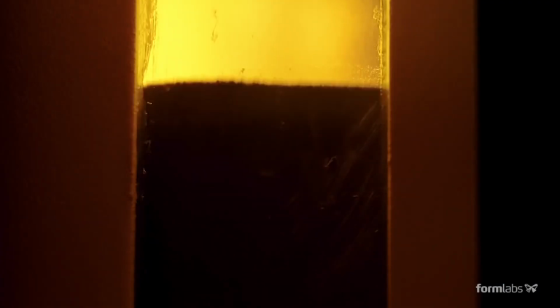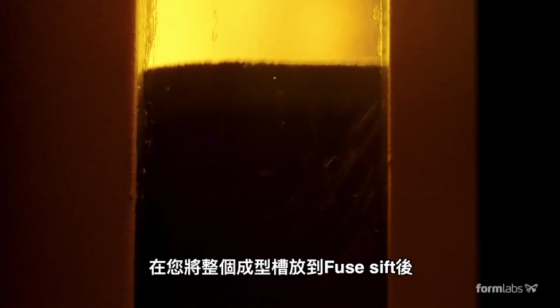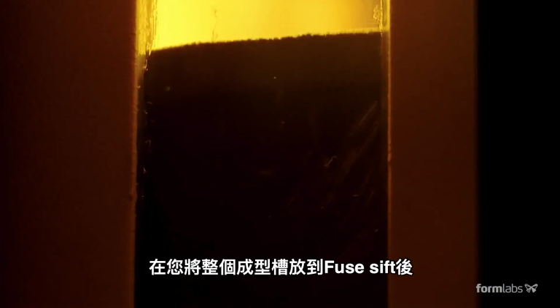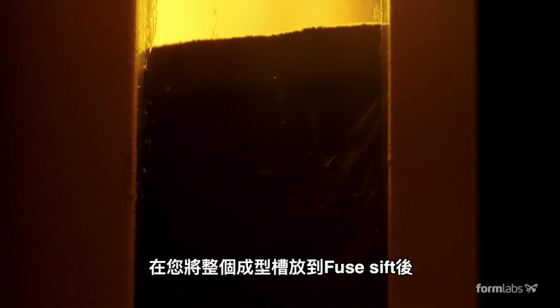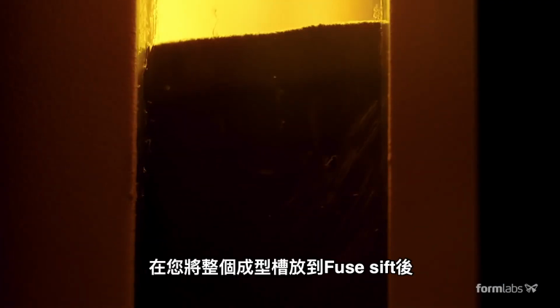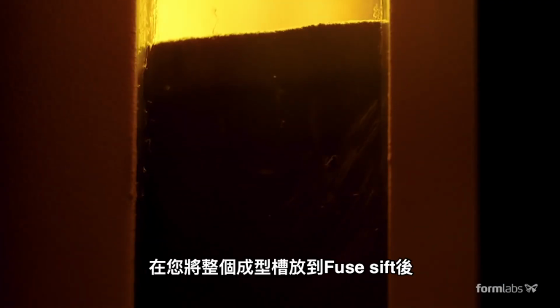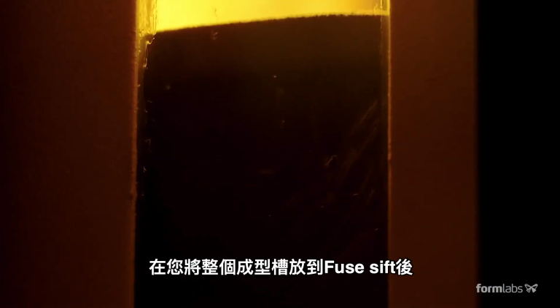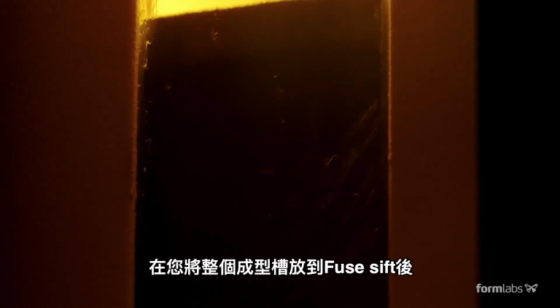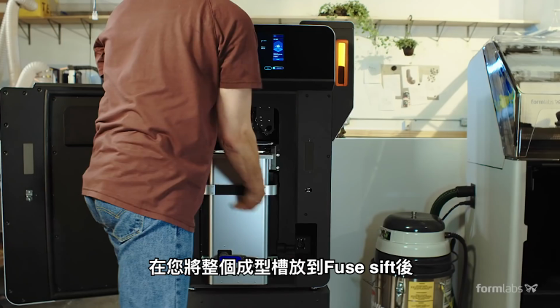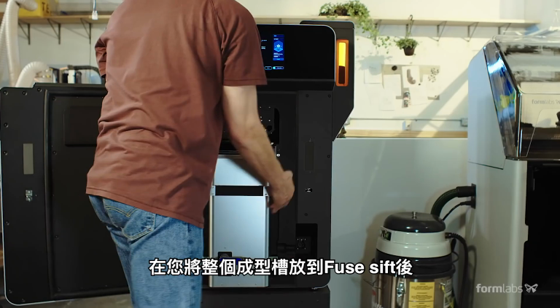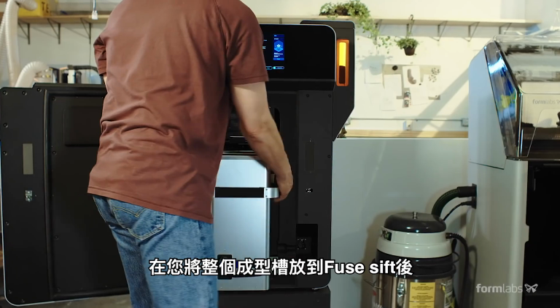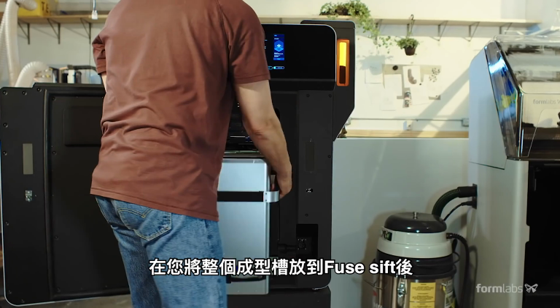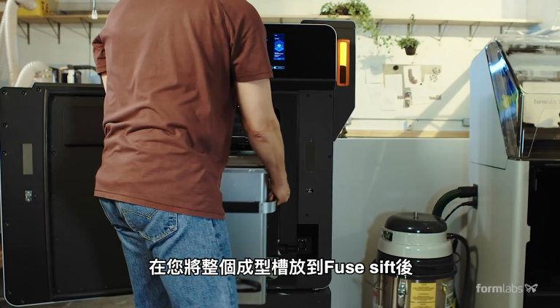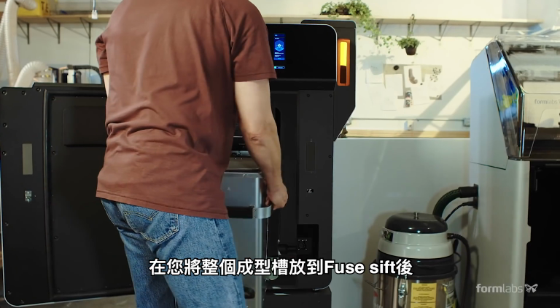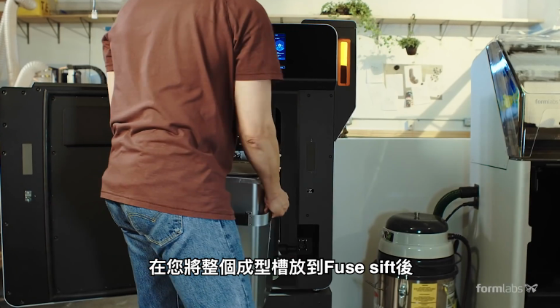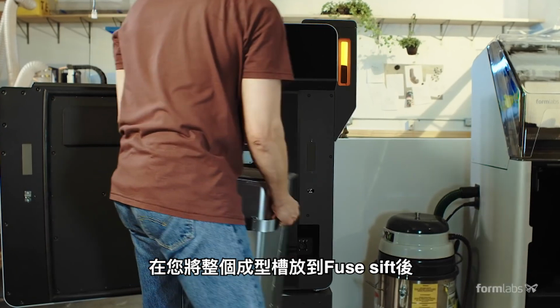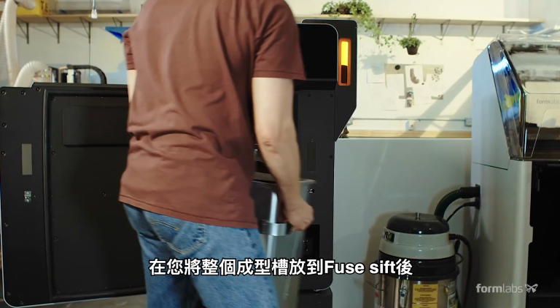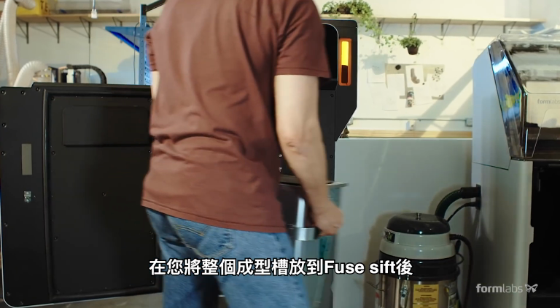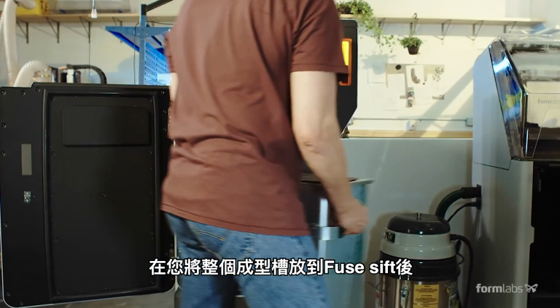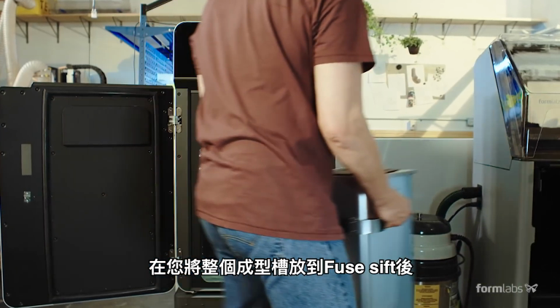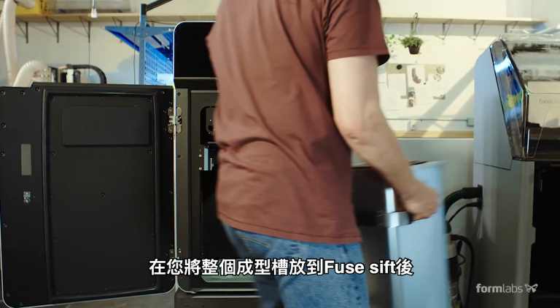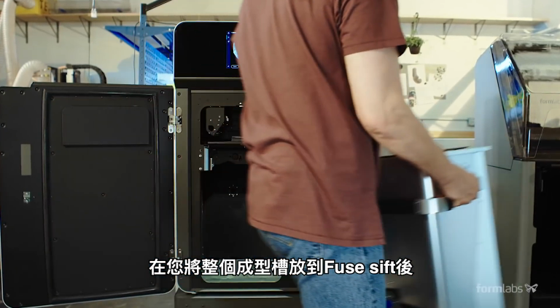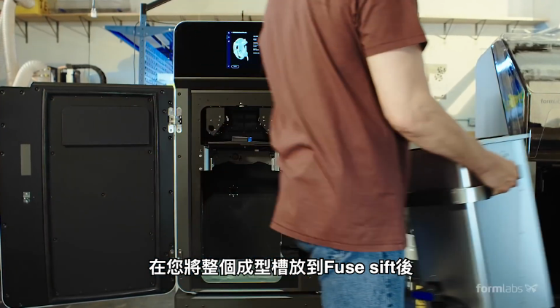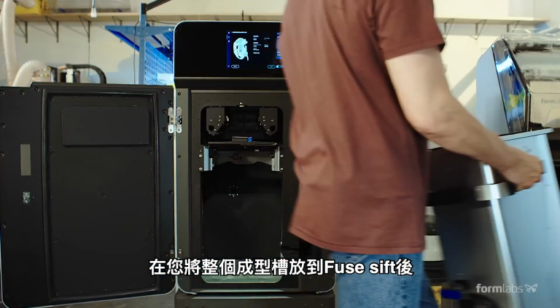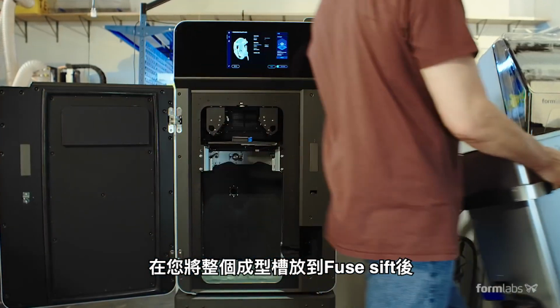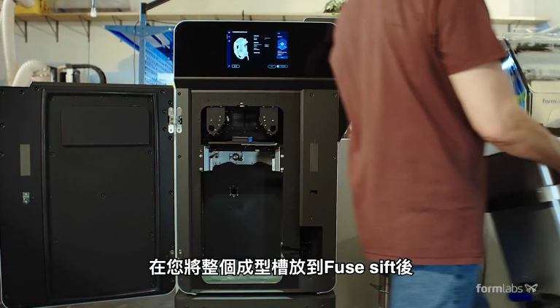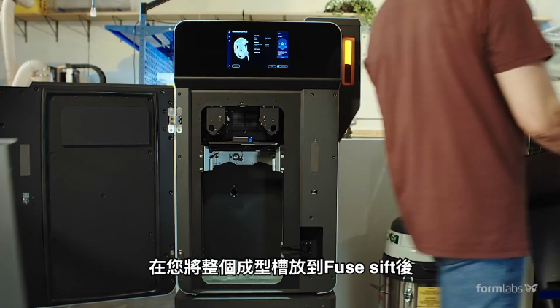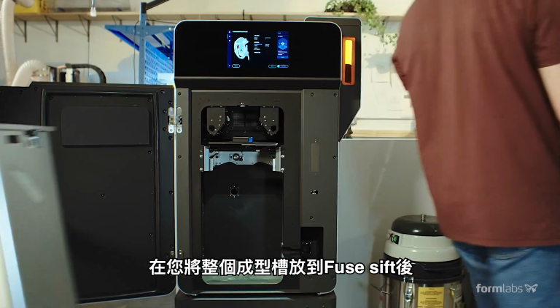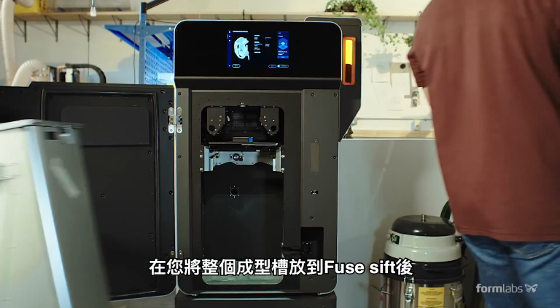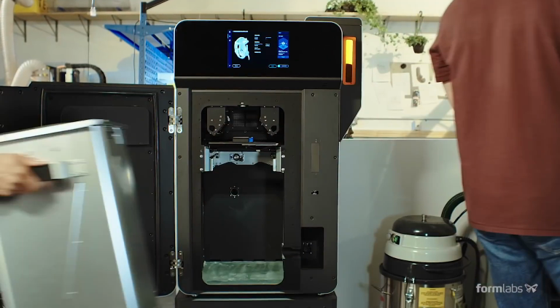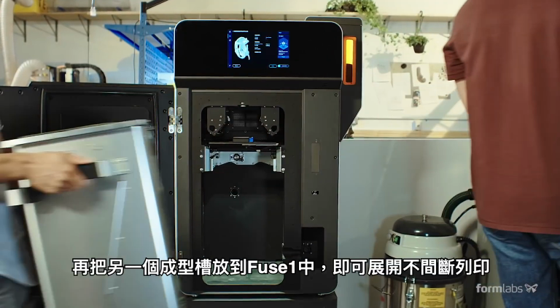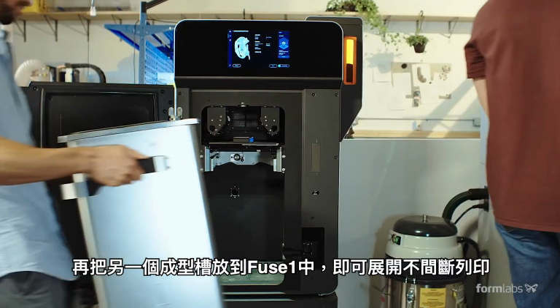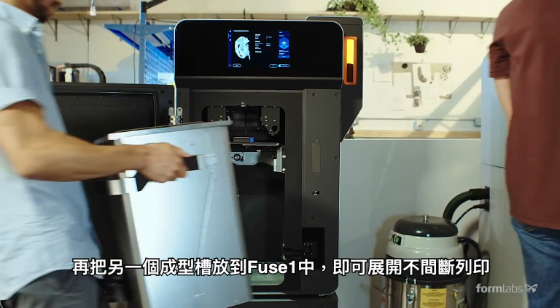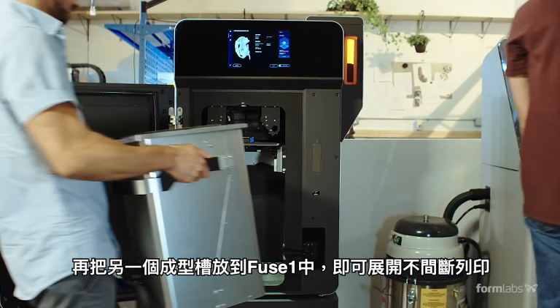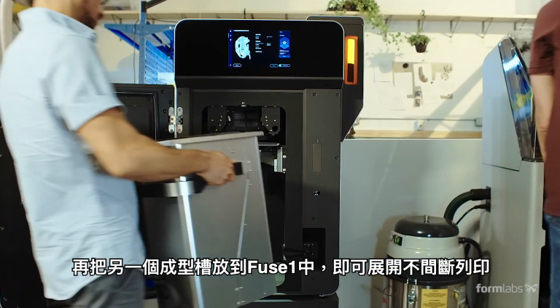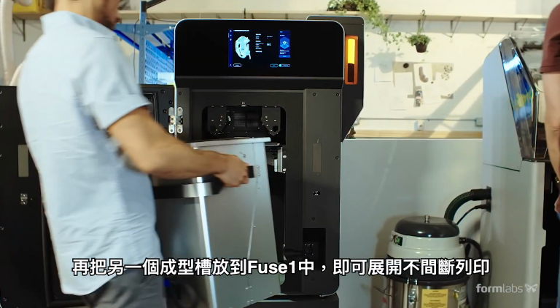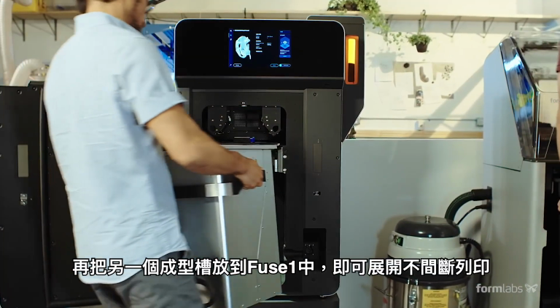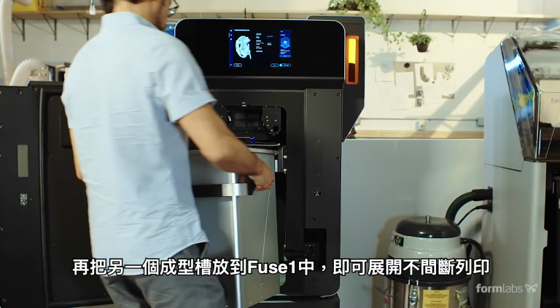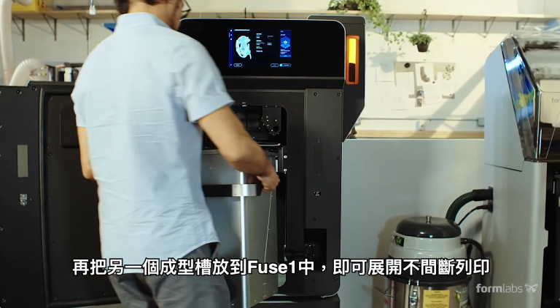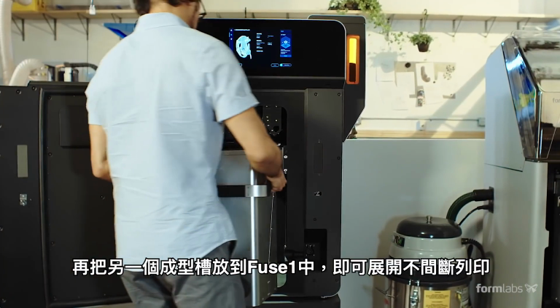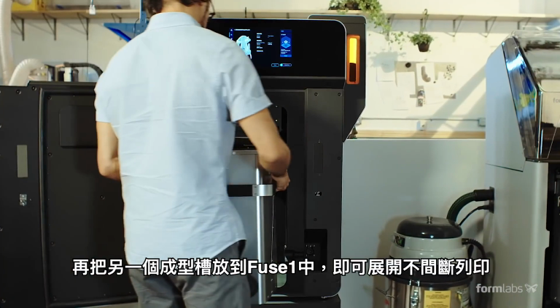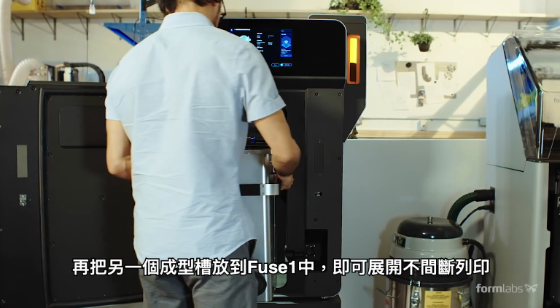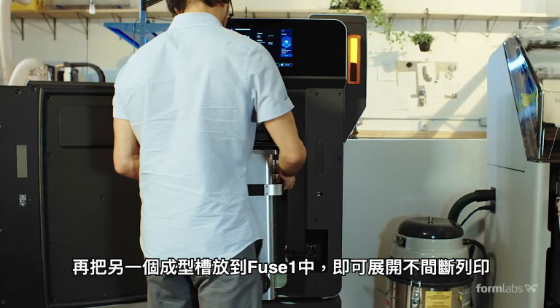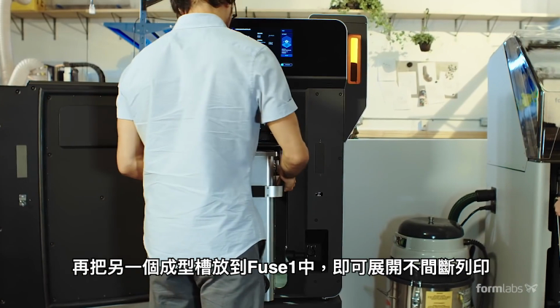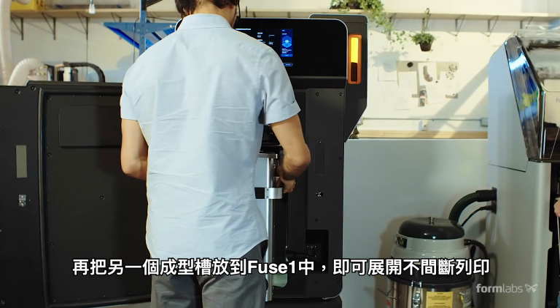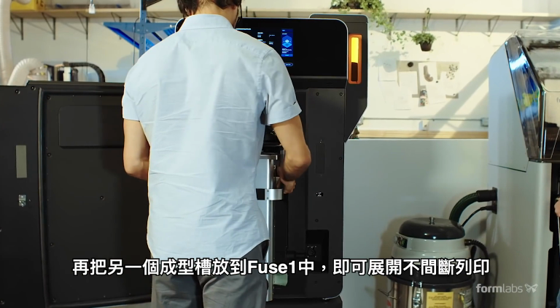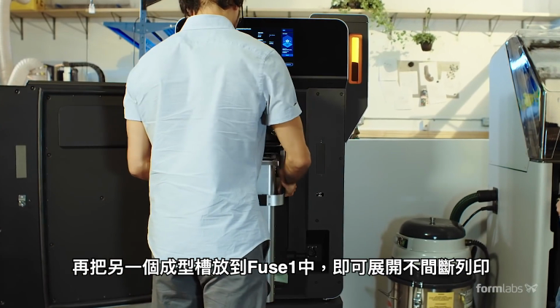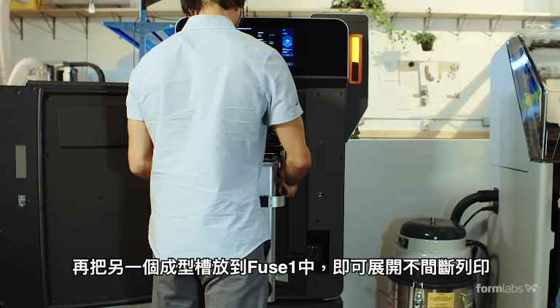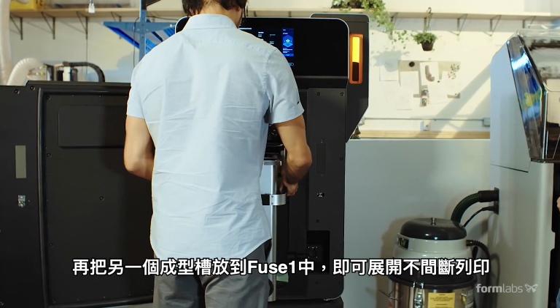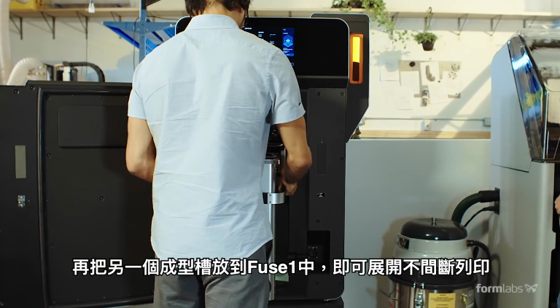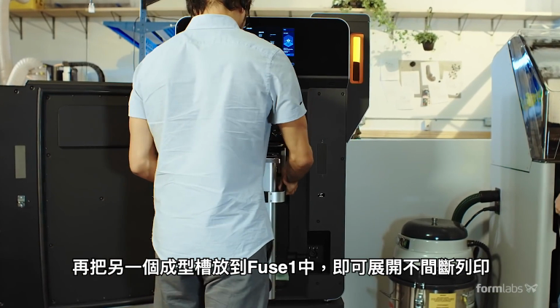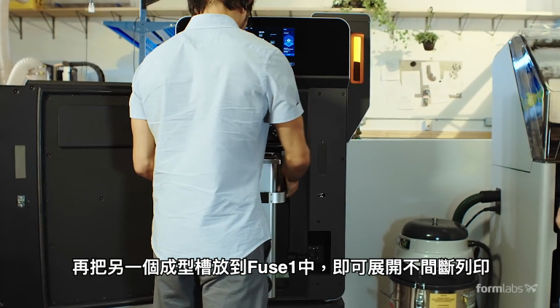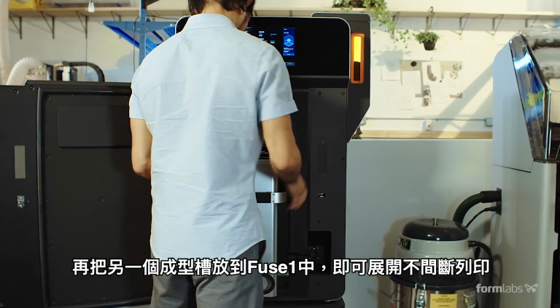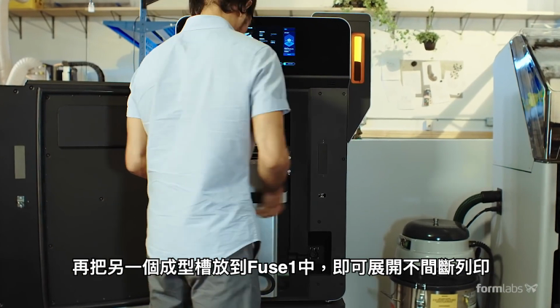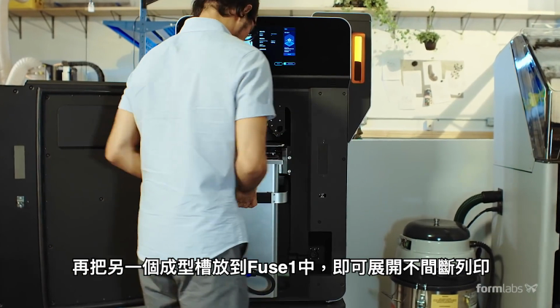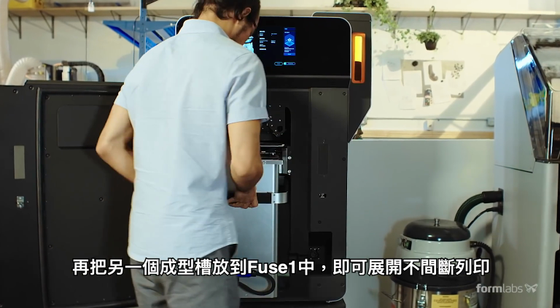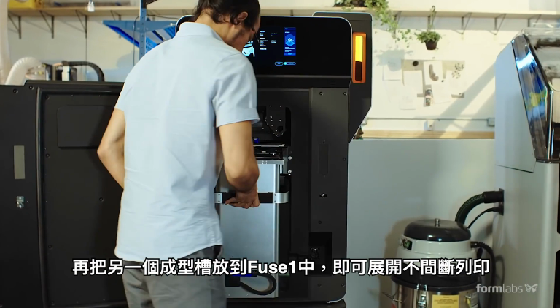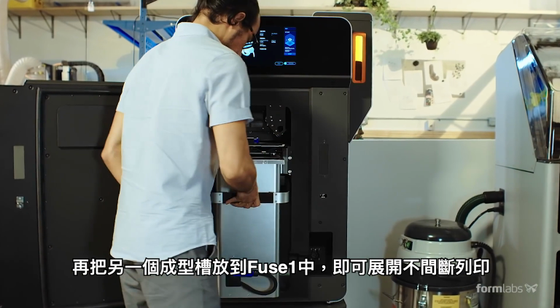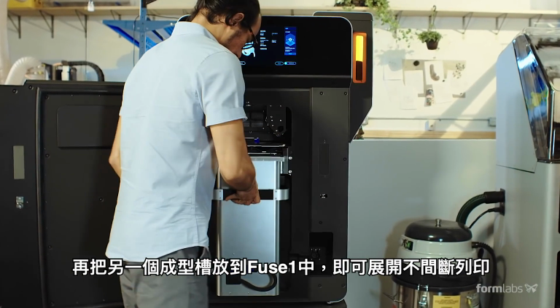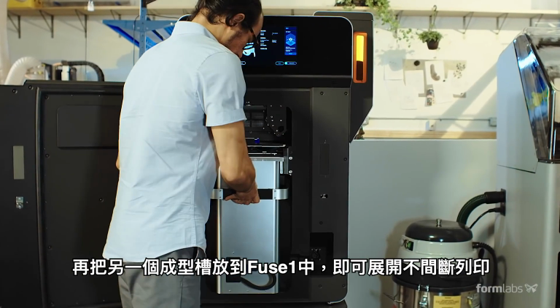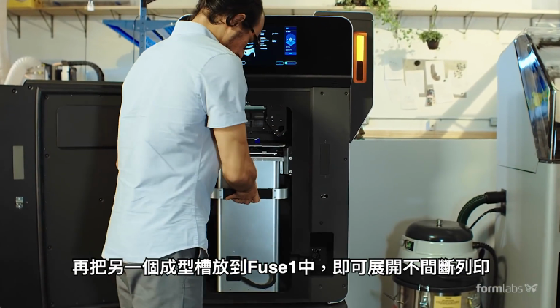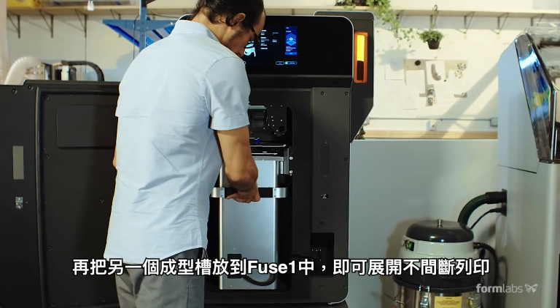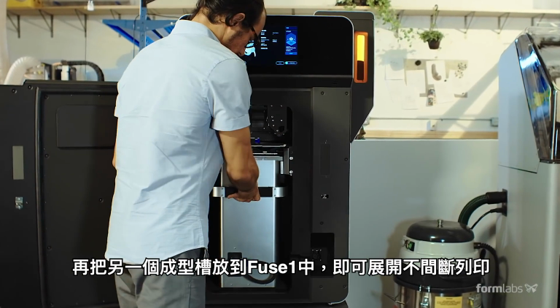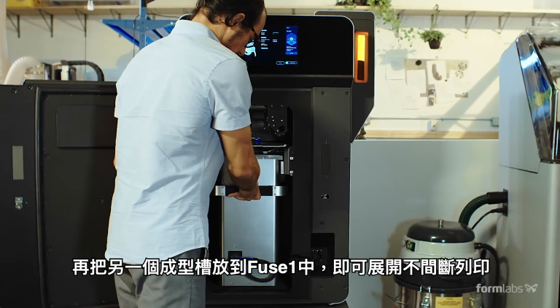After you've transferred a completed build to Fuse SIFT, swap out the entire build chamber from the Fuse One for non-stop printing.